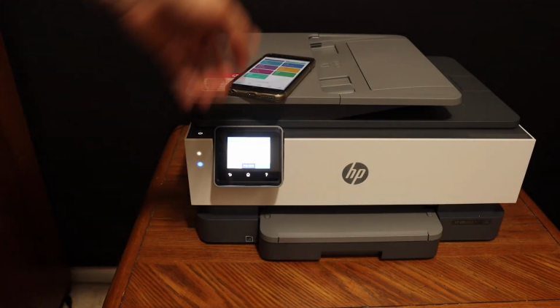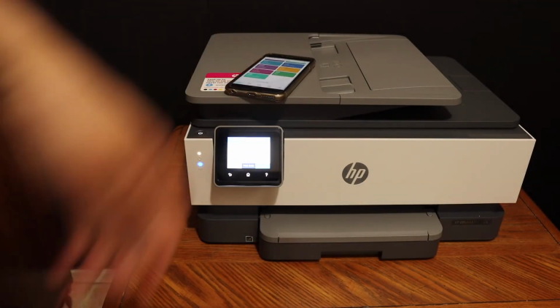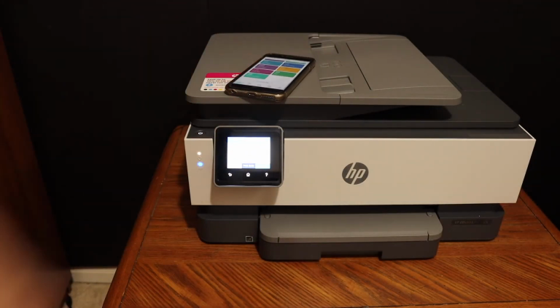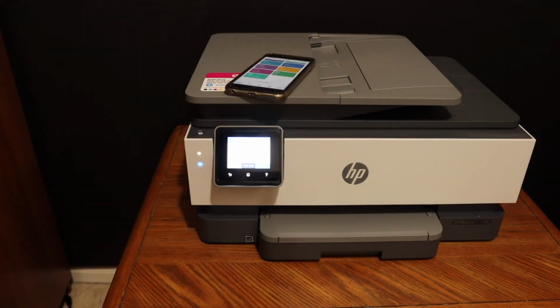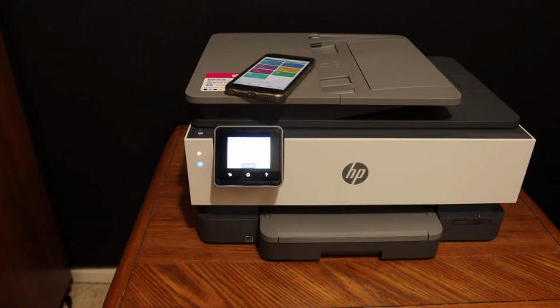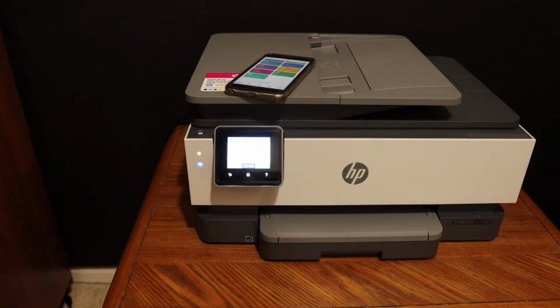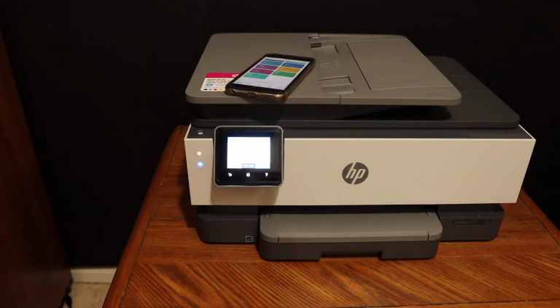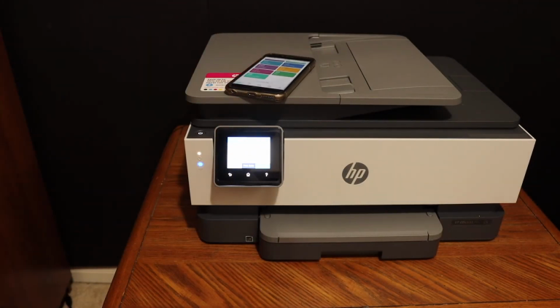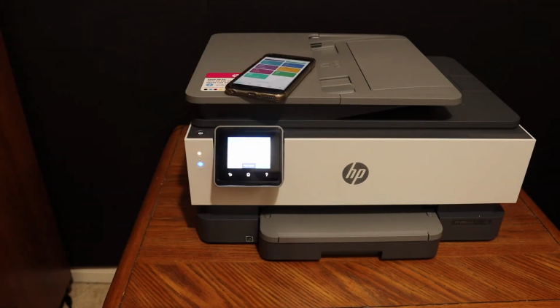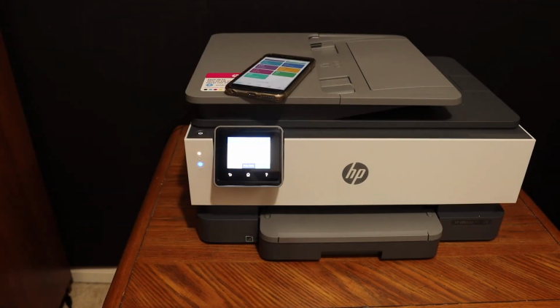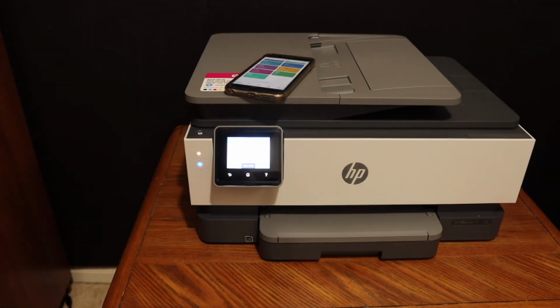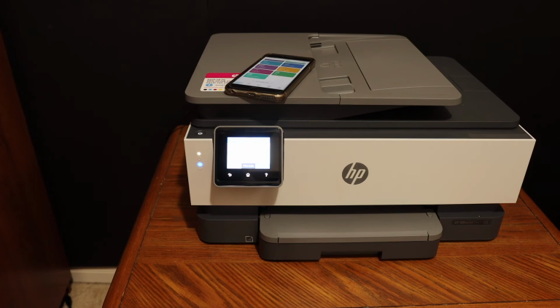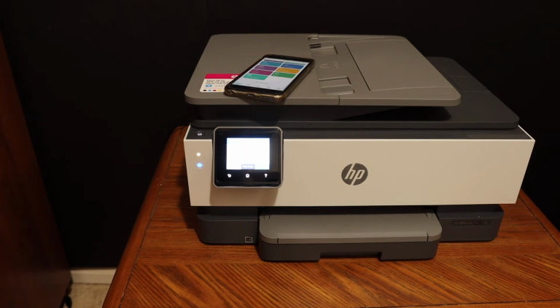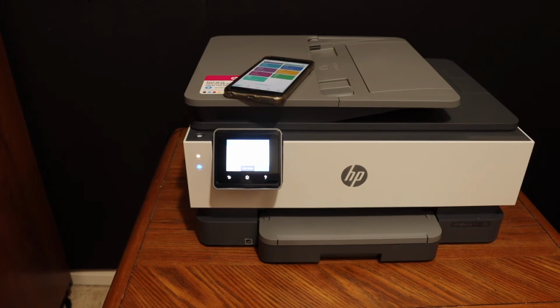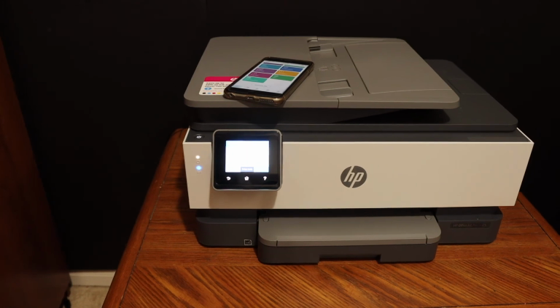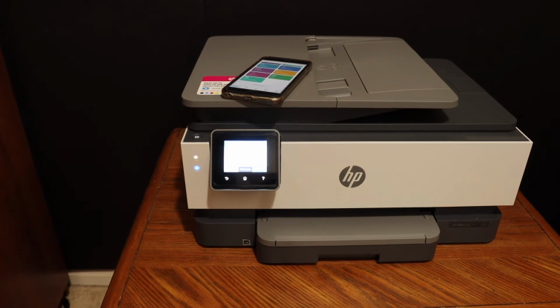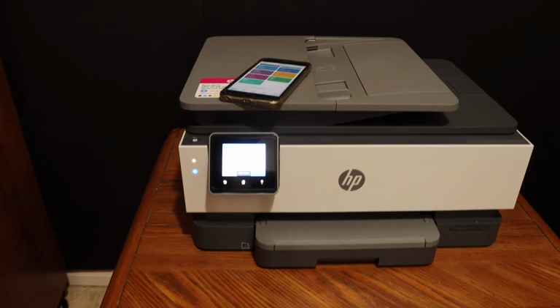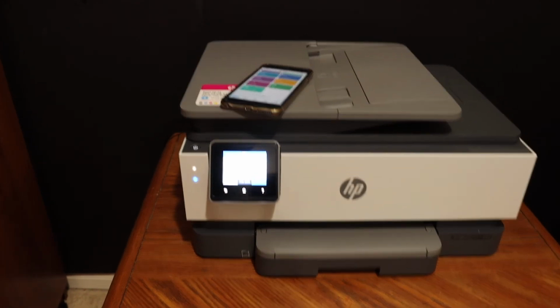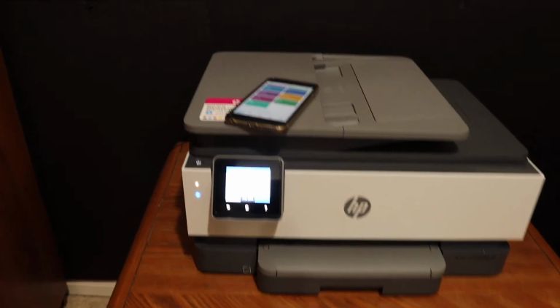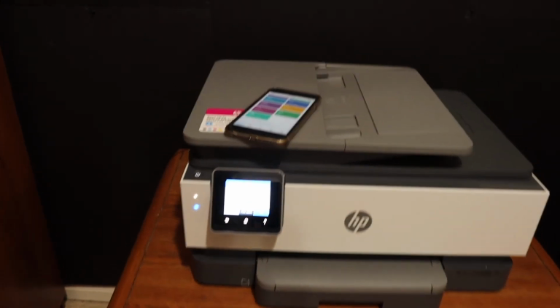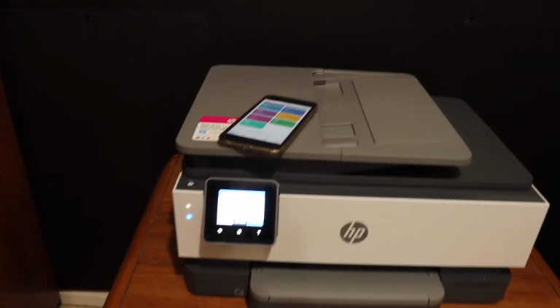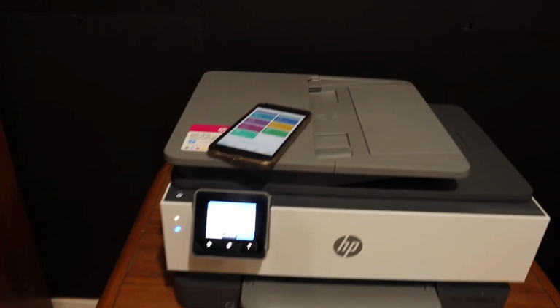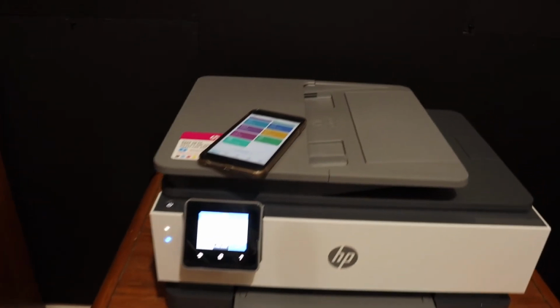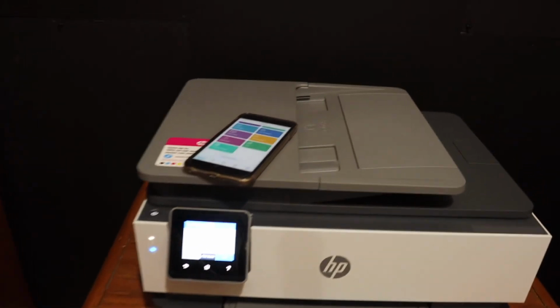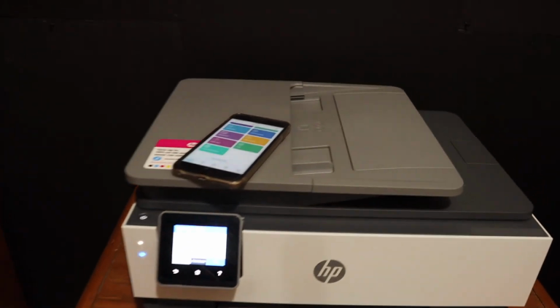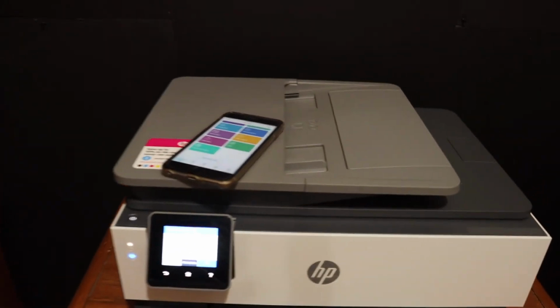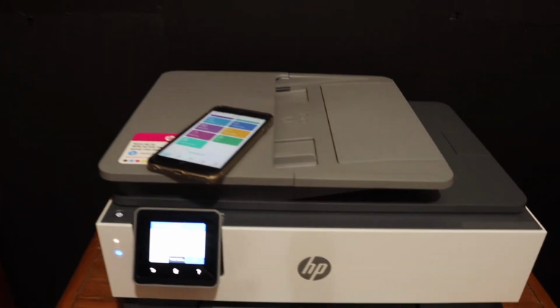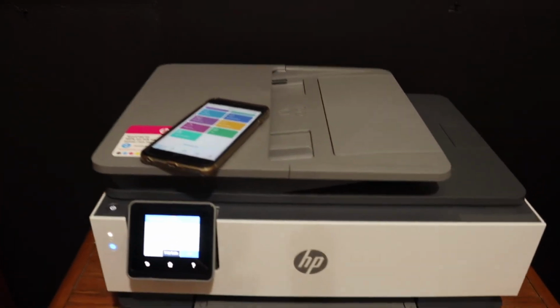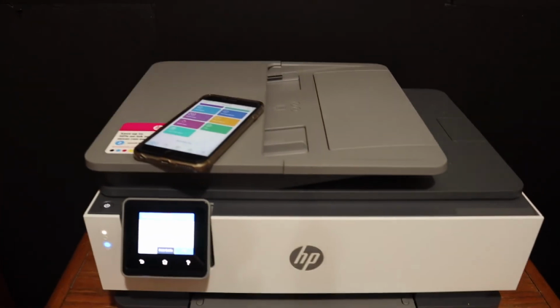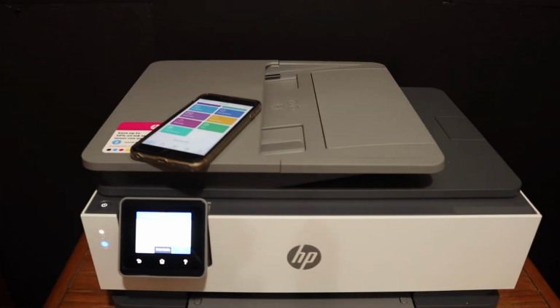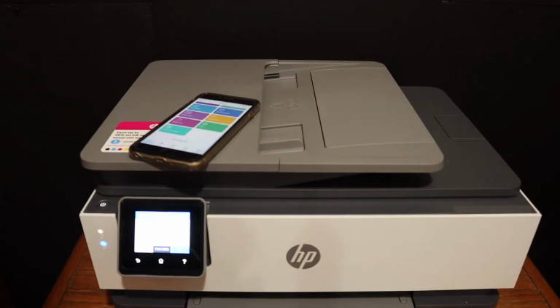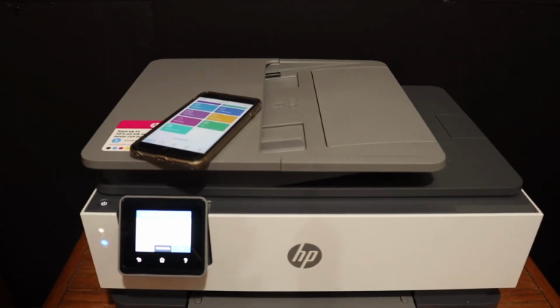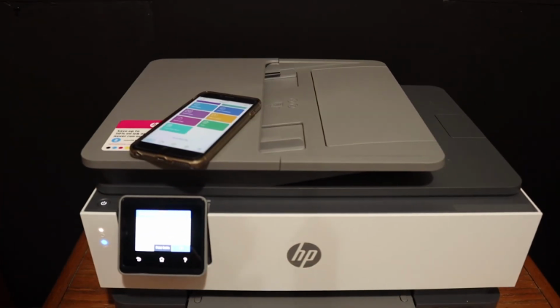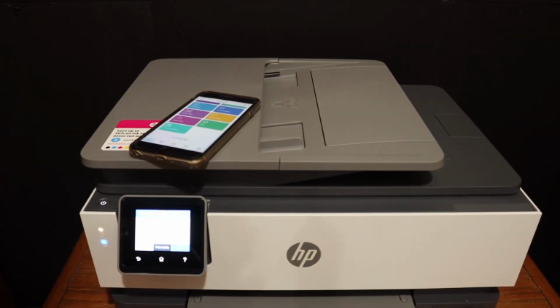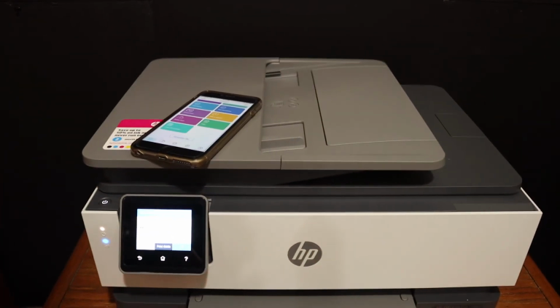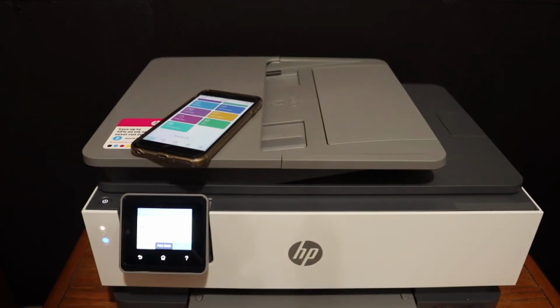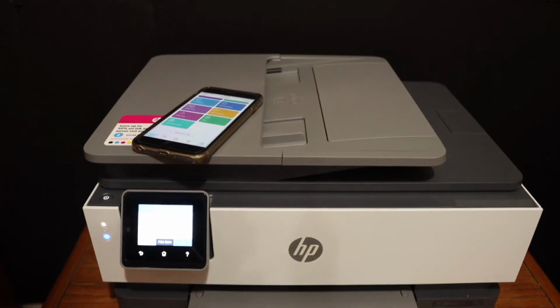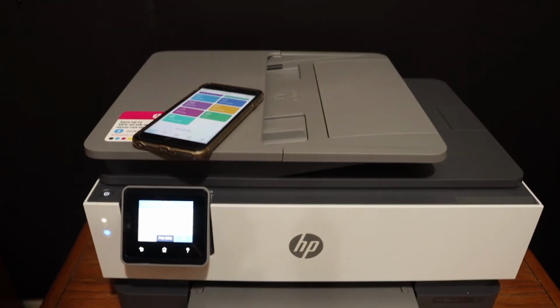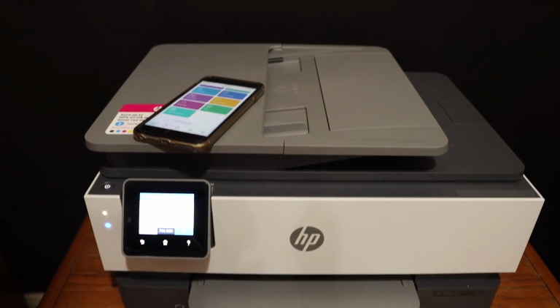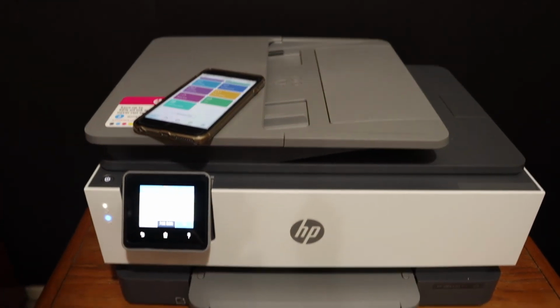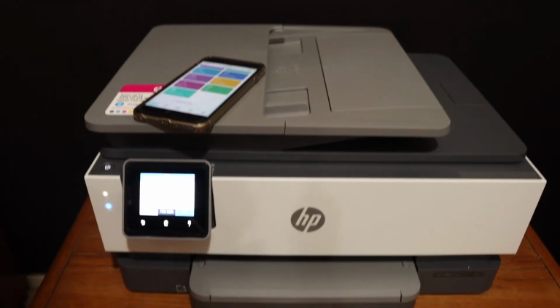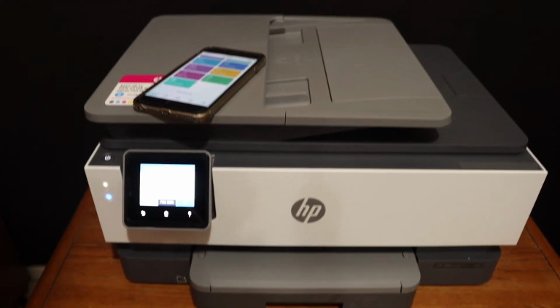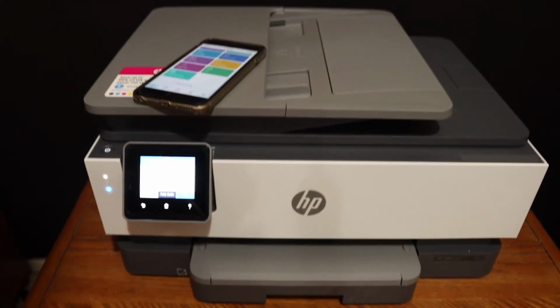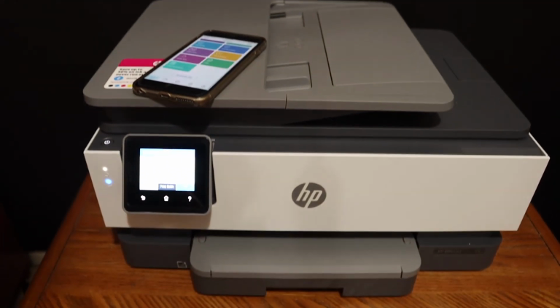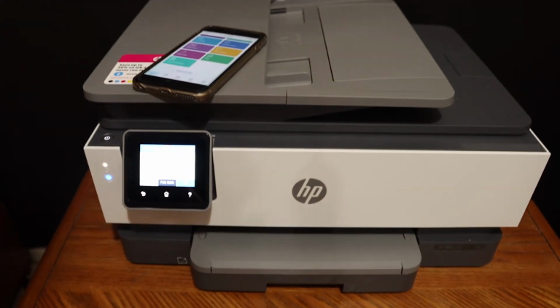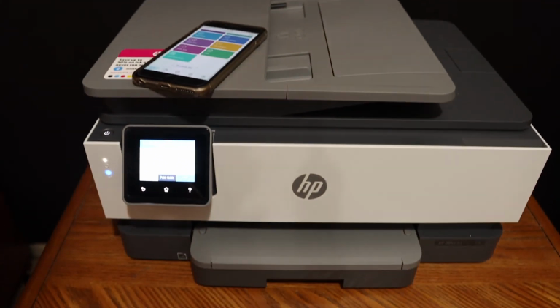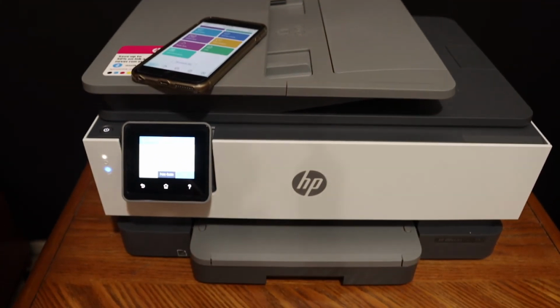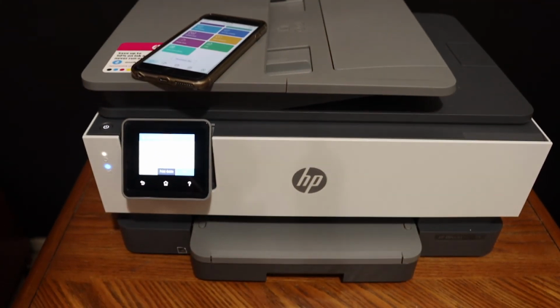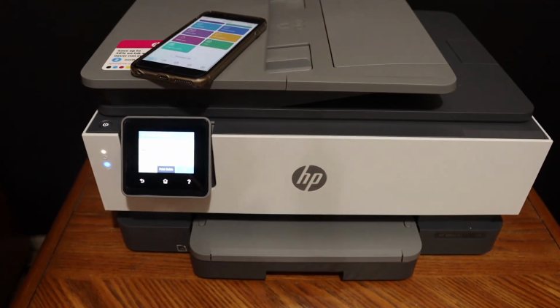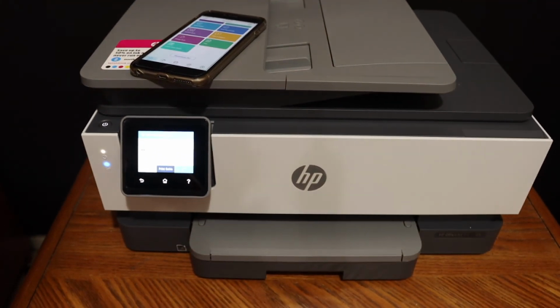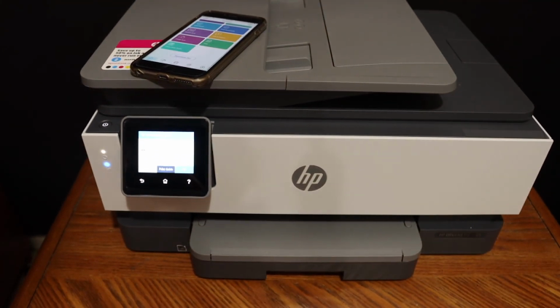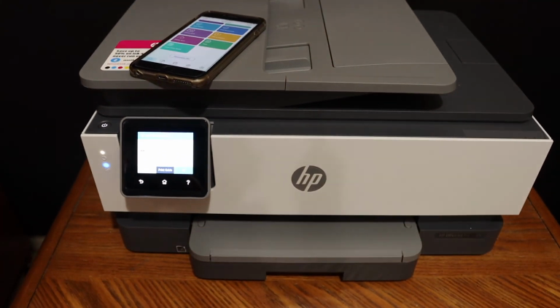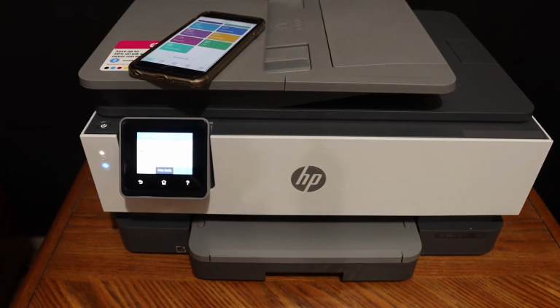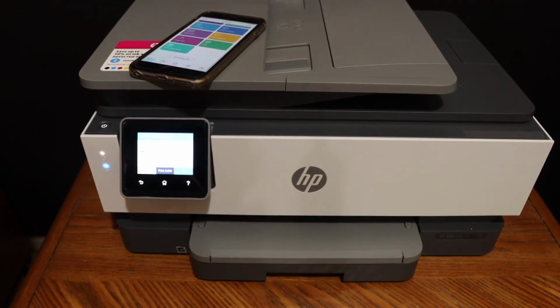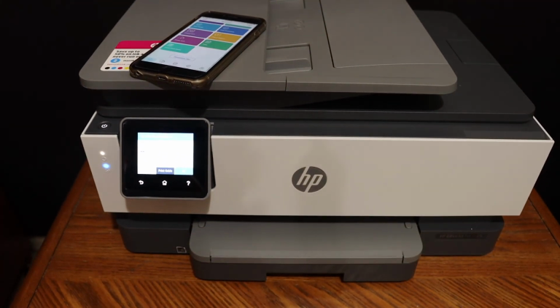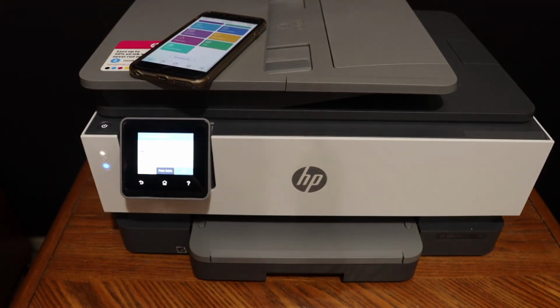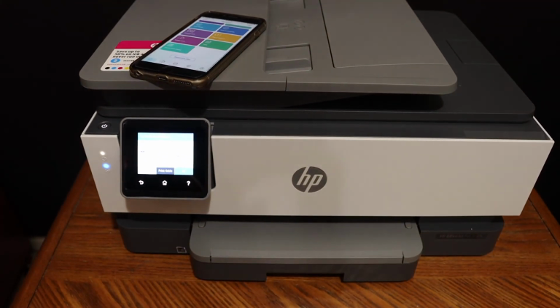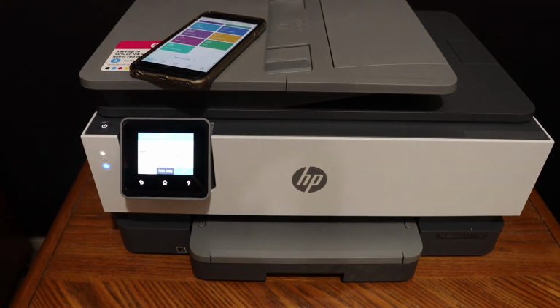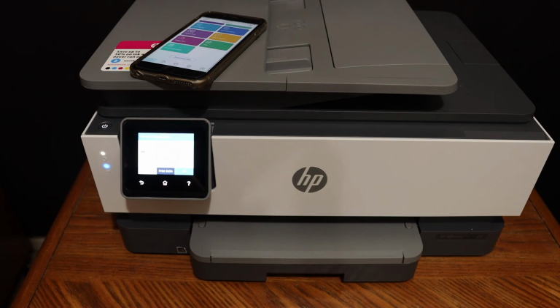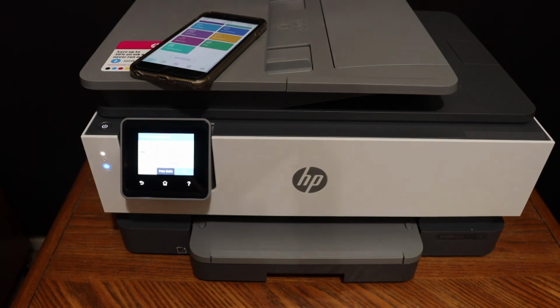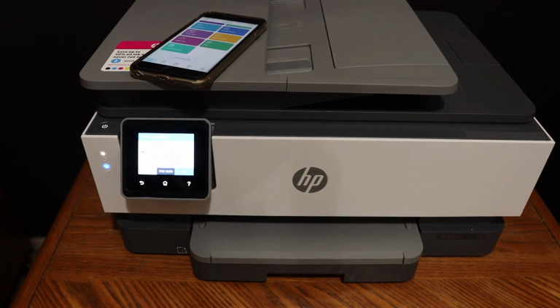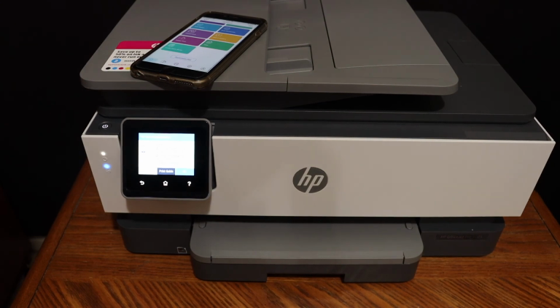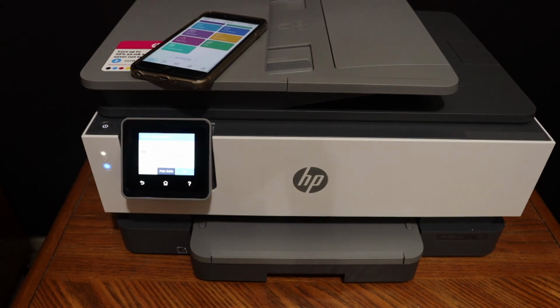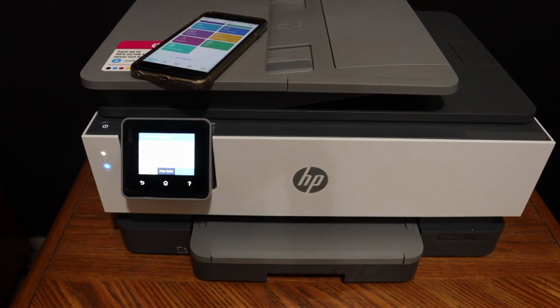So this way we can easily set up this printer for wireless use in case you do not have a home or office Wi-Fi network. Thanks for watching.